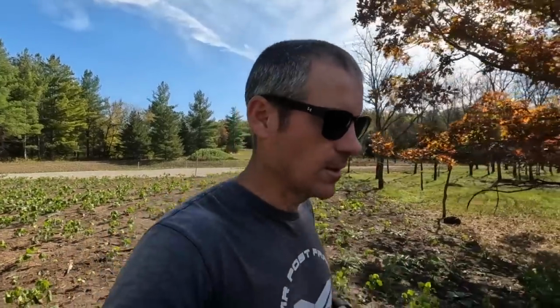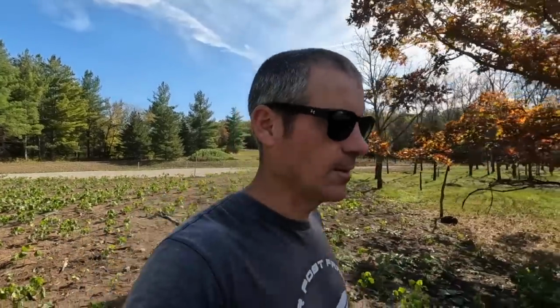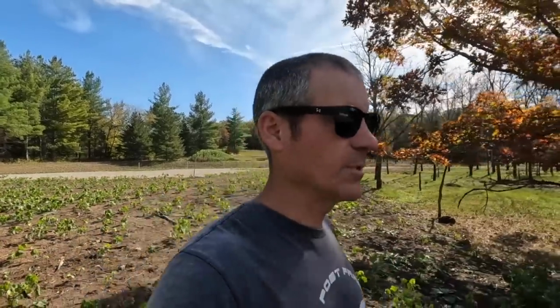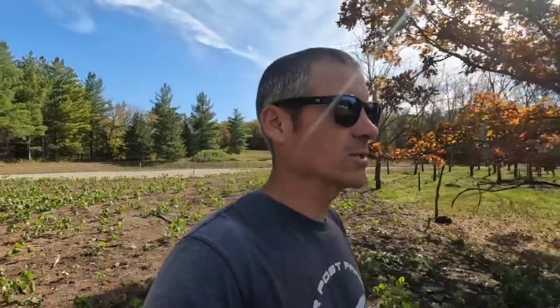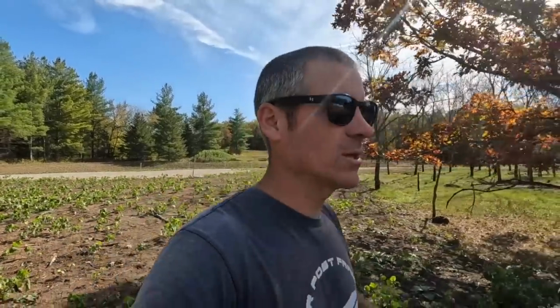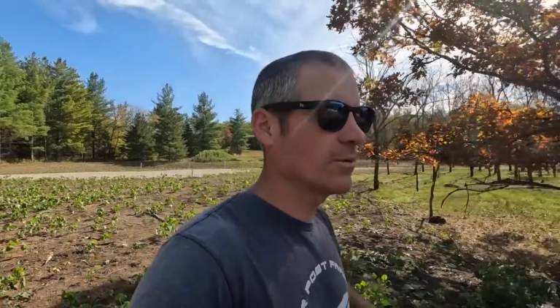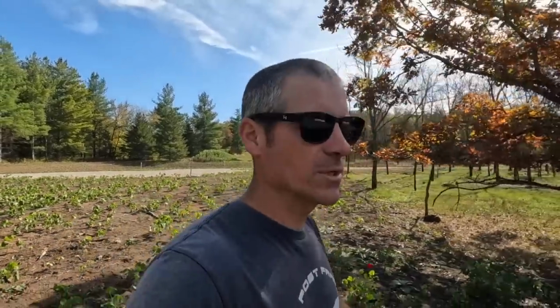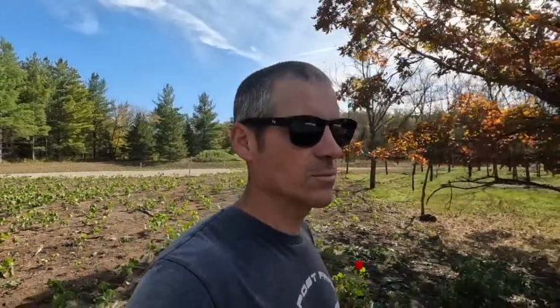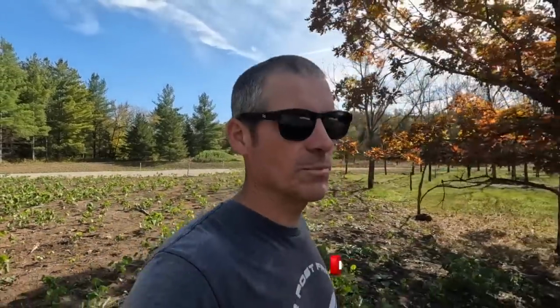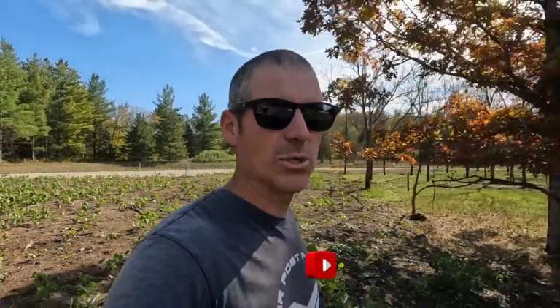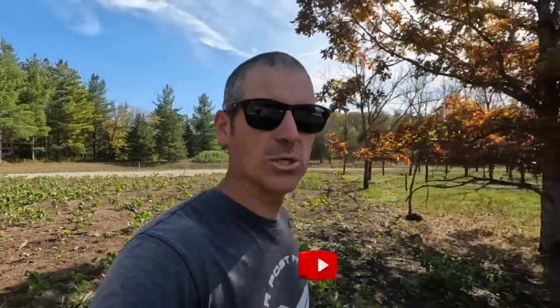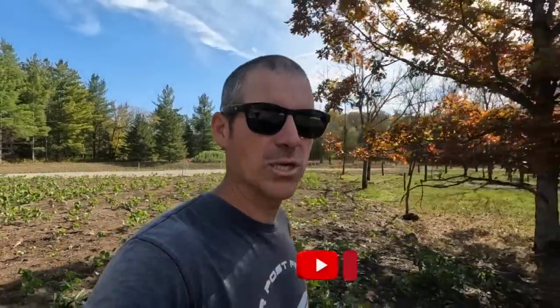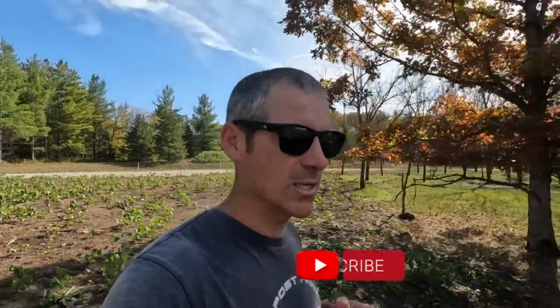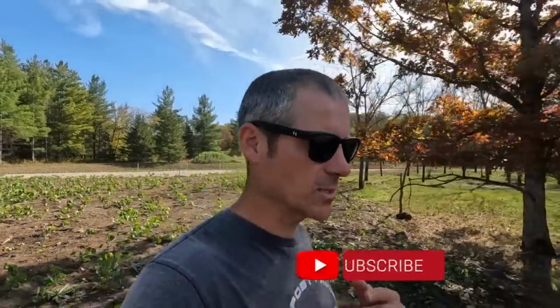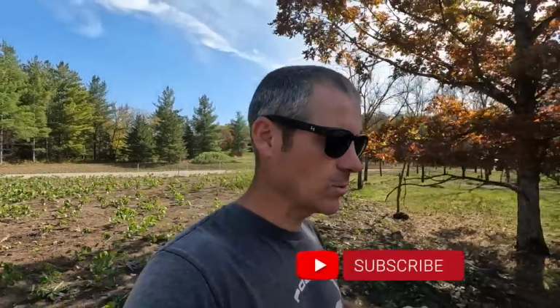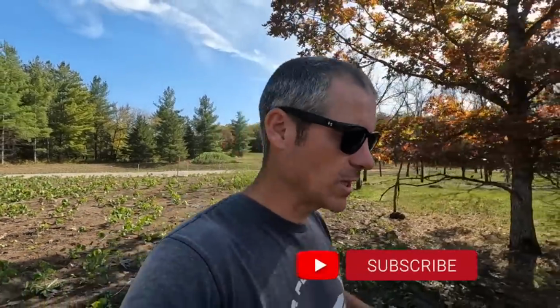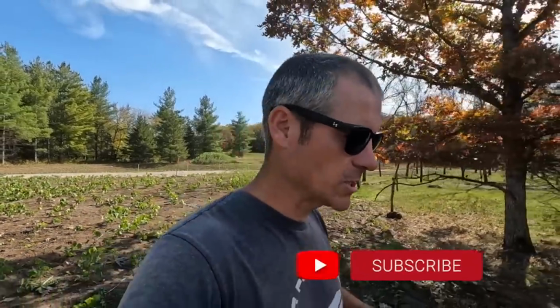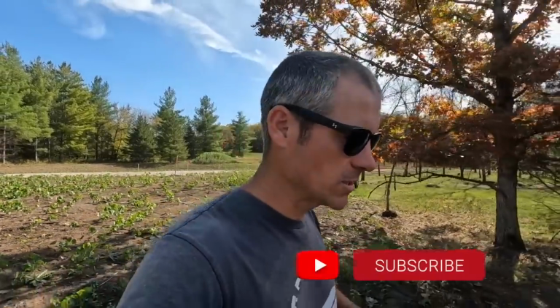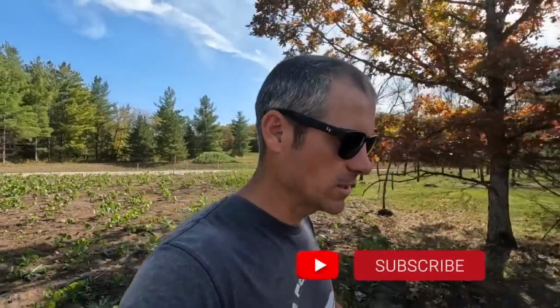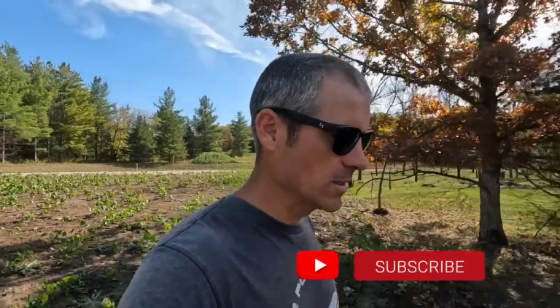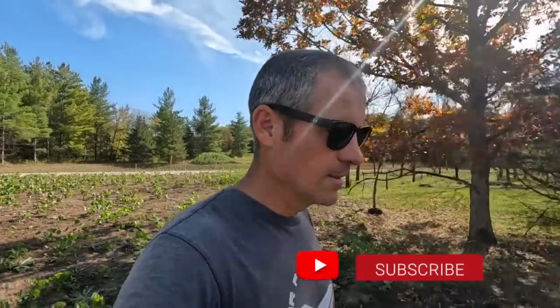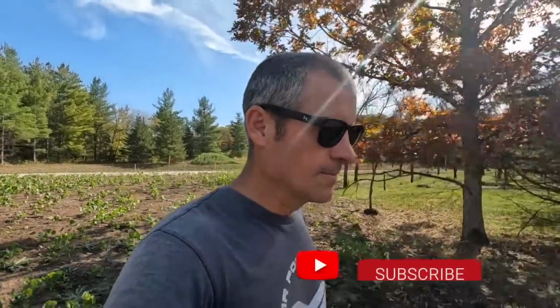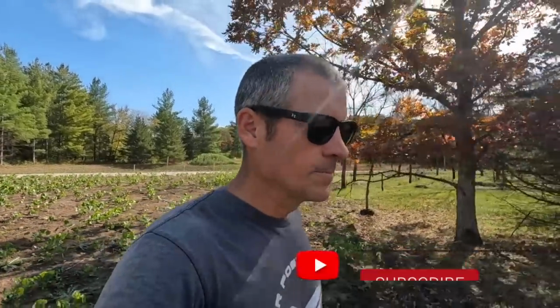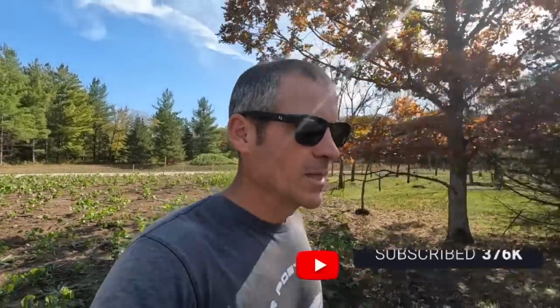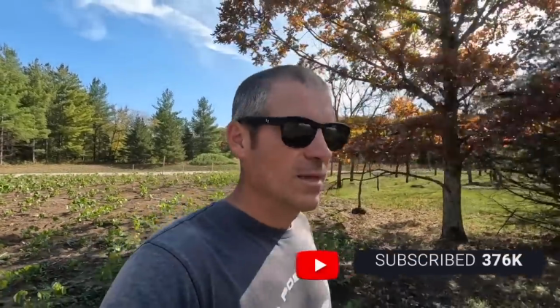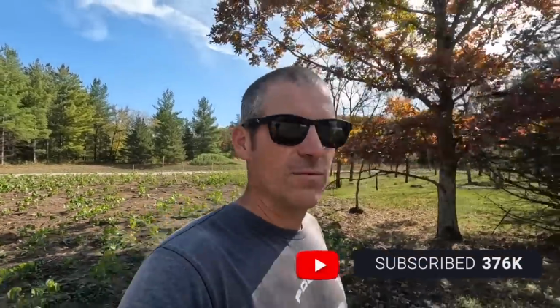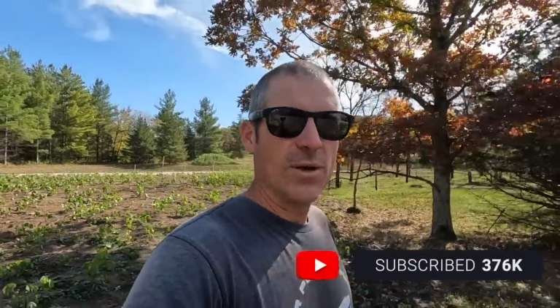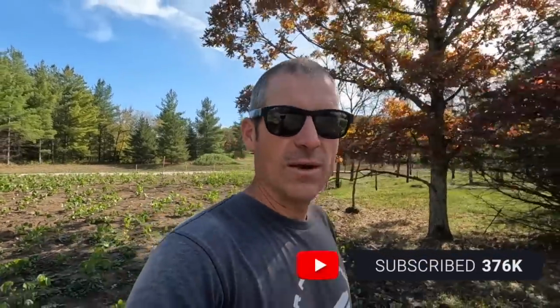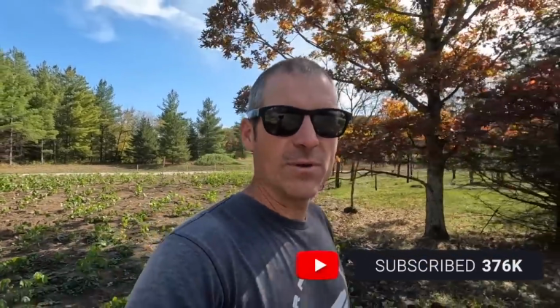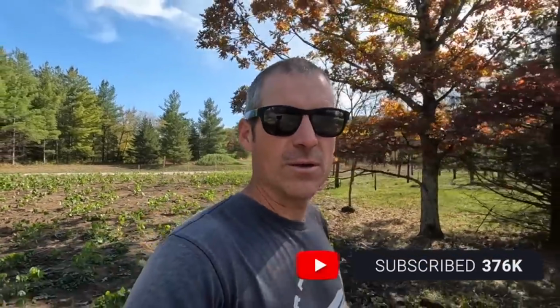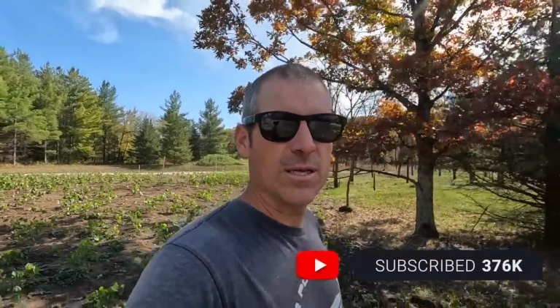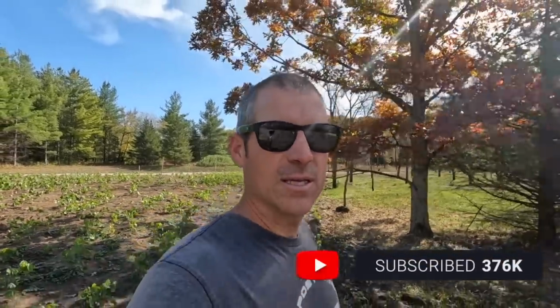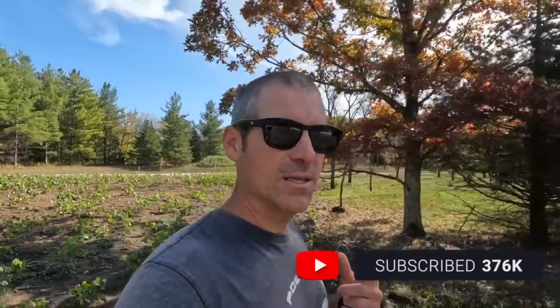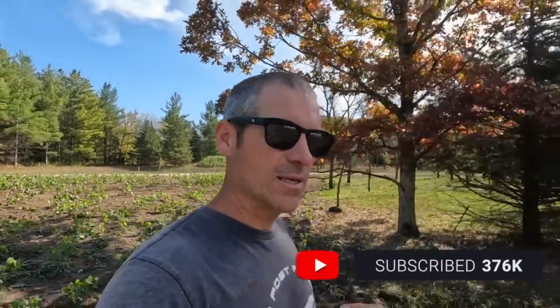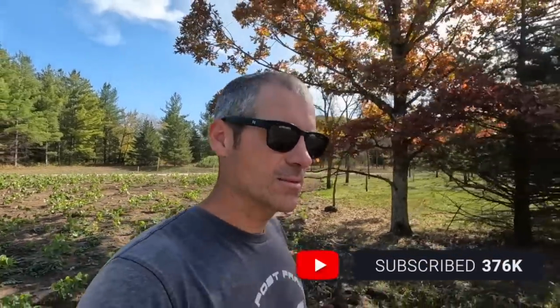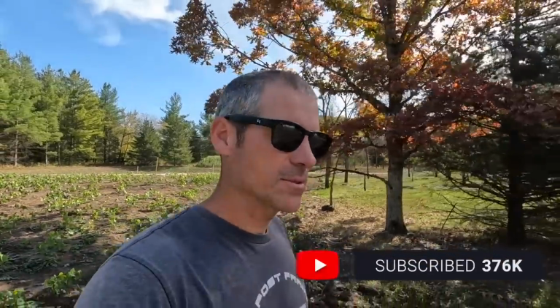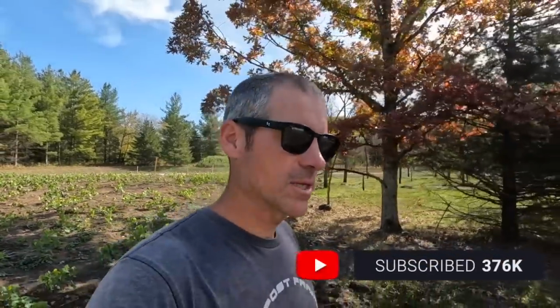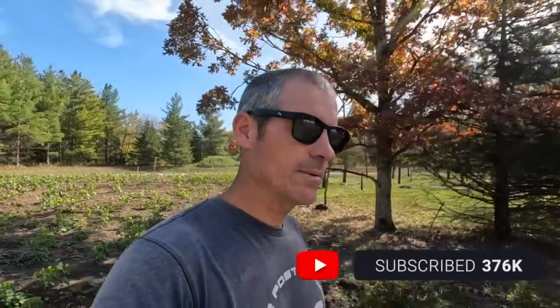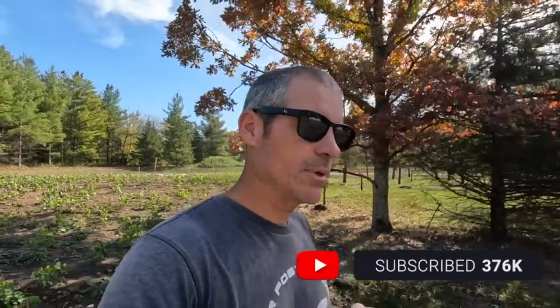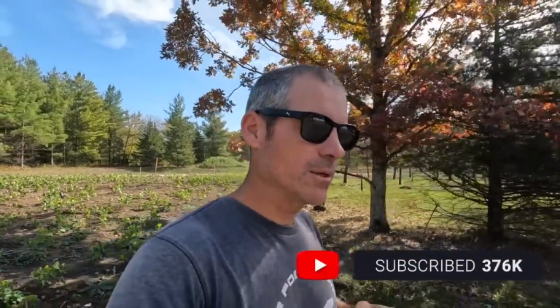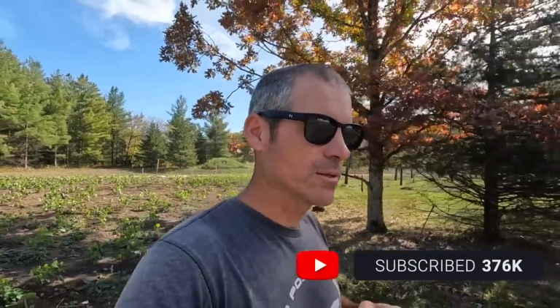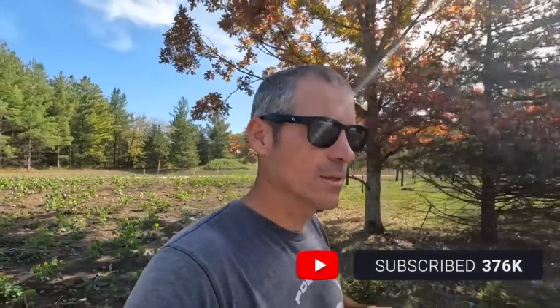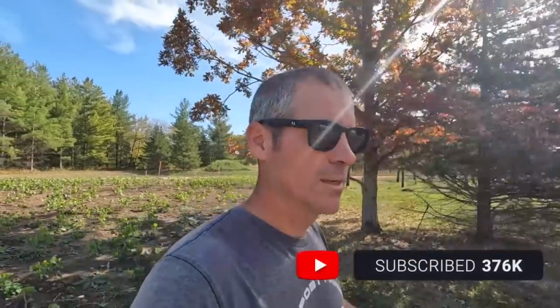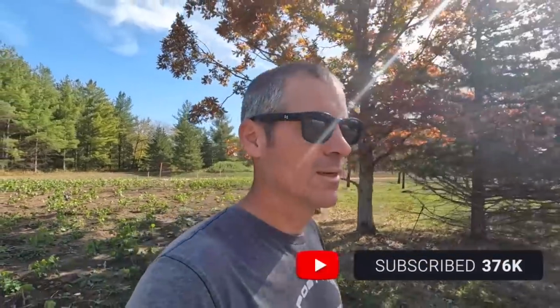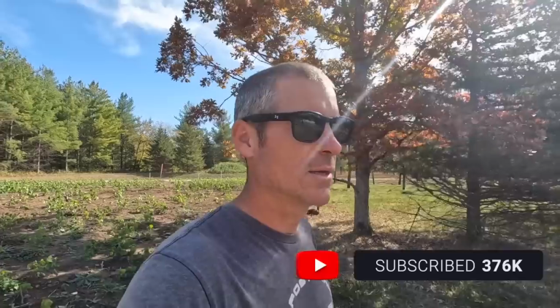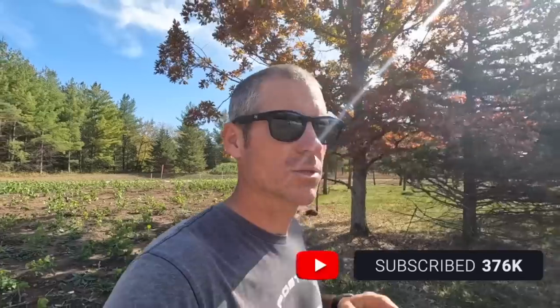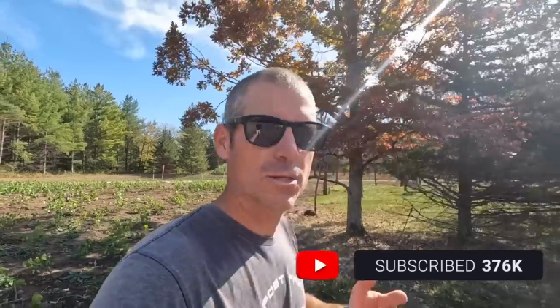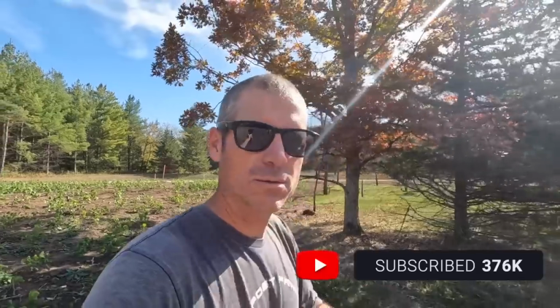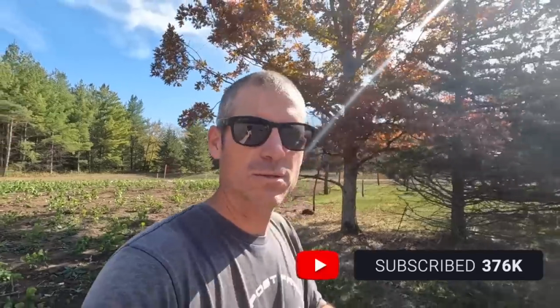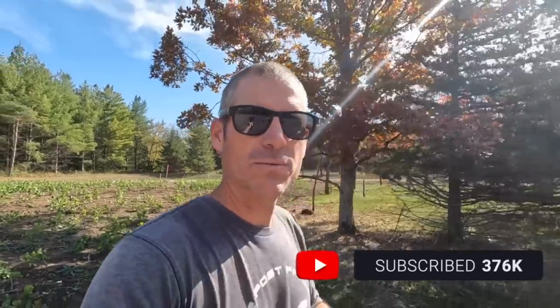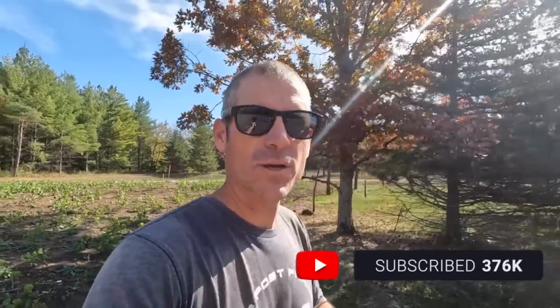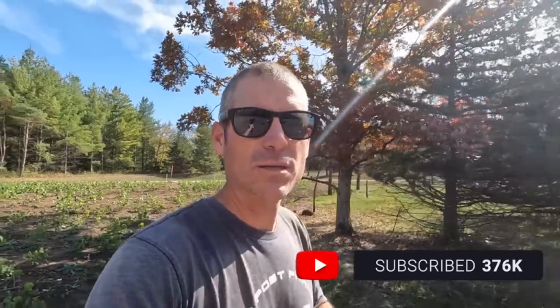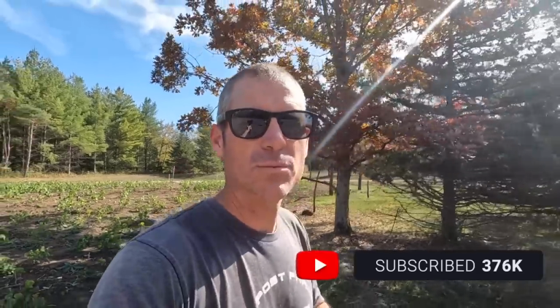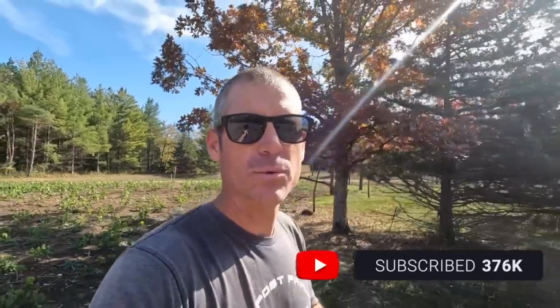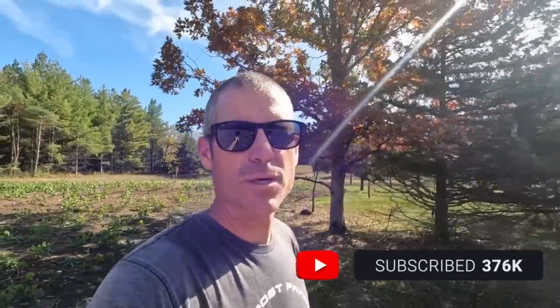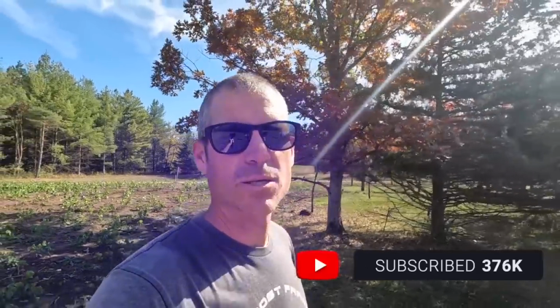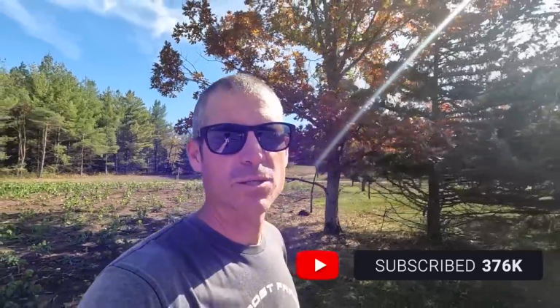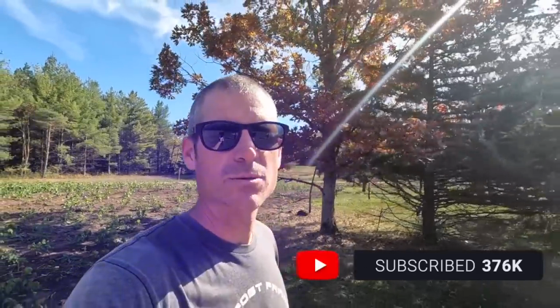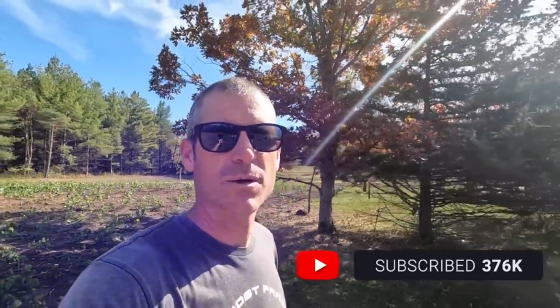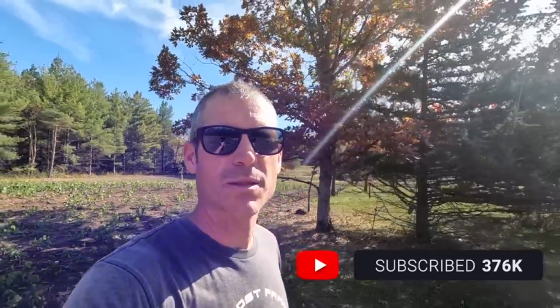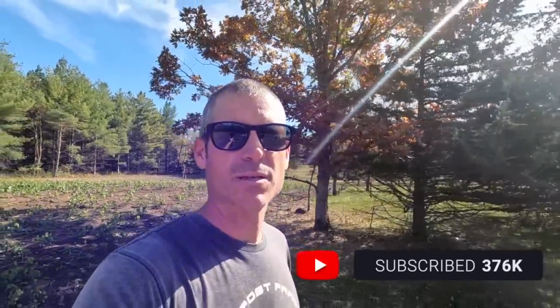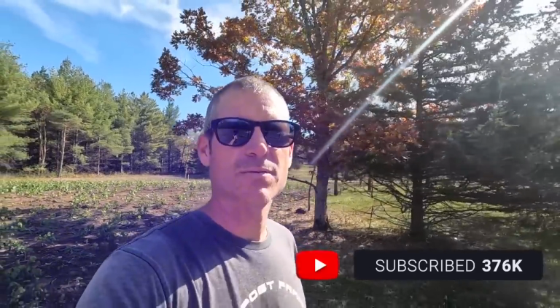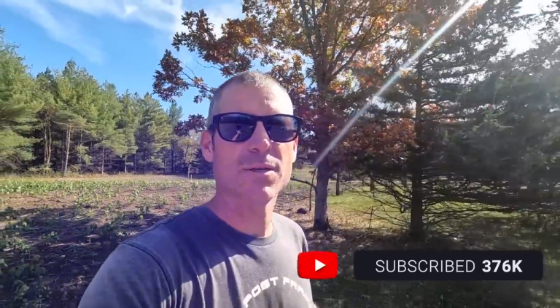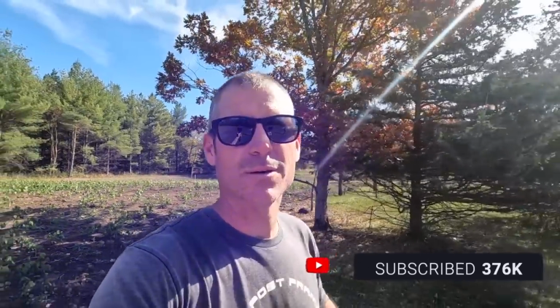As always, we appreciate you guys watching. If you haven't already, hit that subscribe button, share it with your friends, and we'll catch you on the next video.